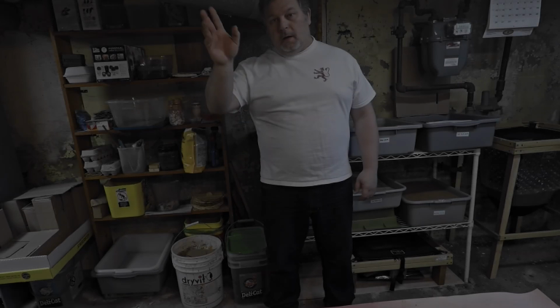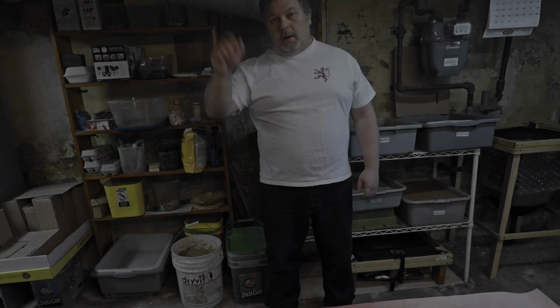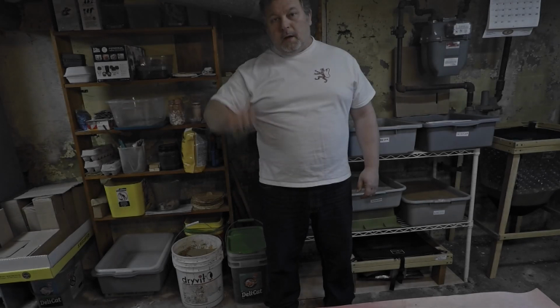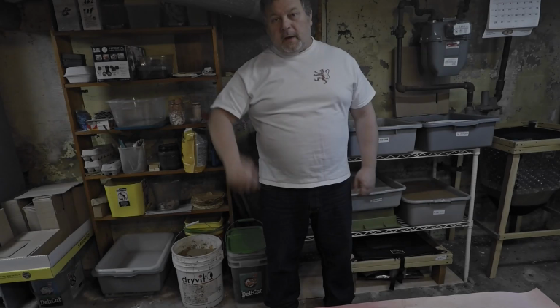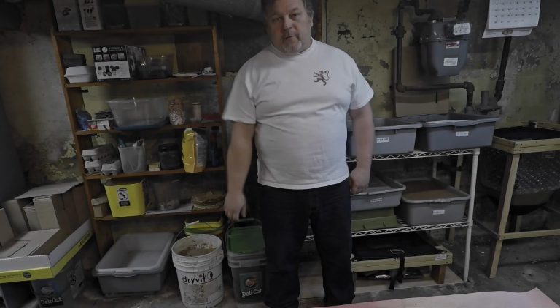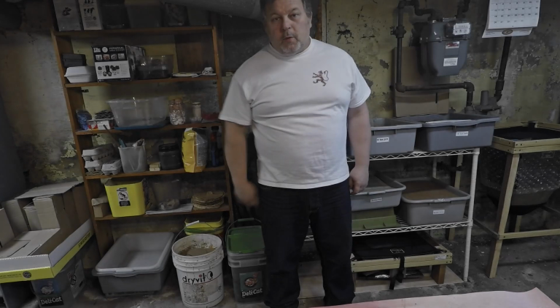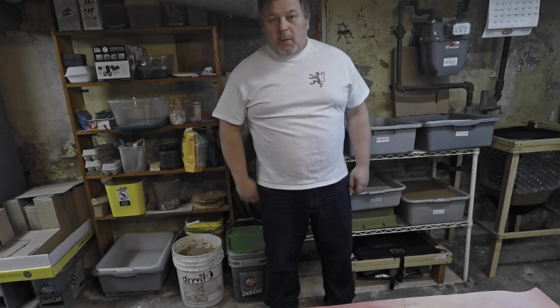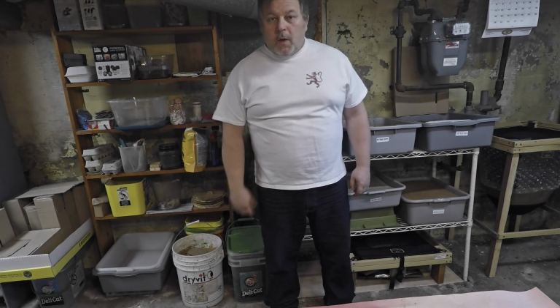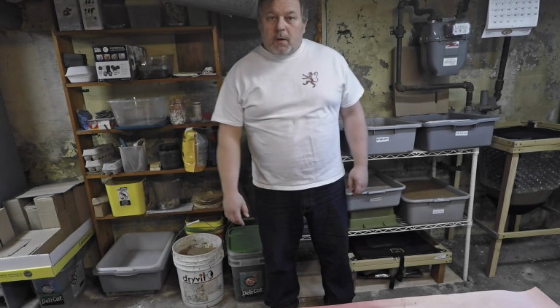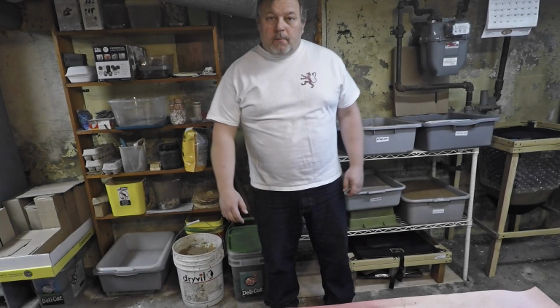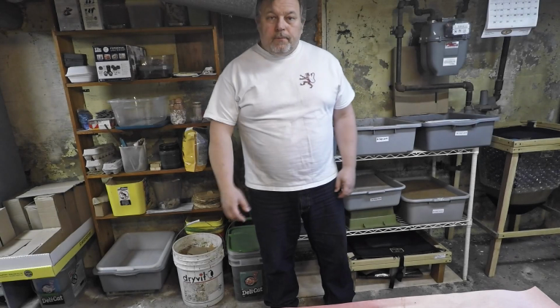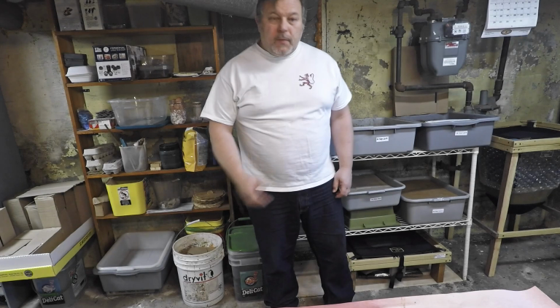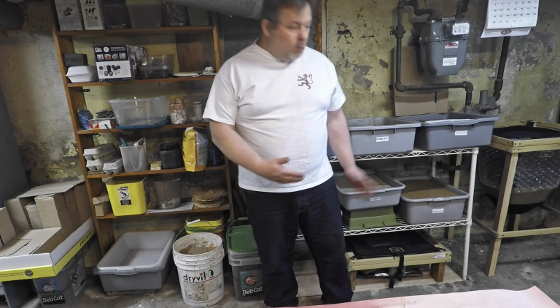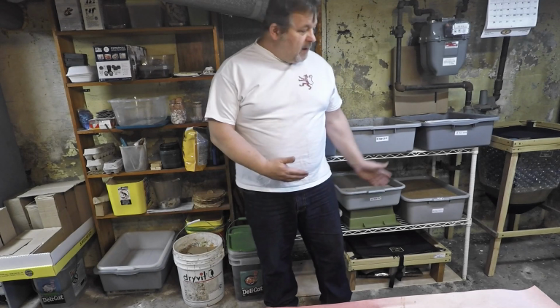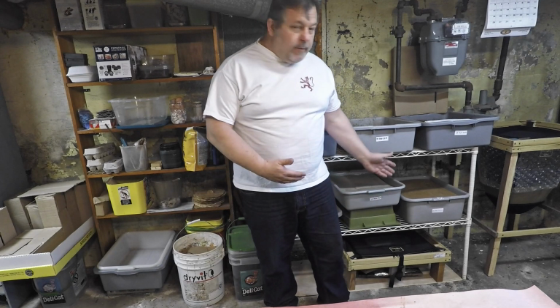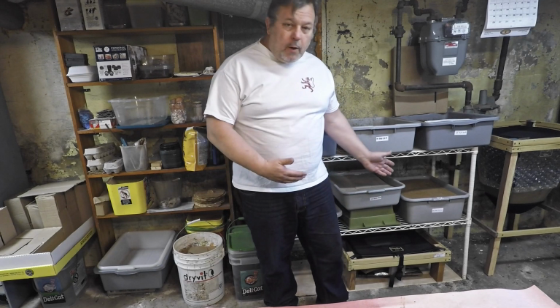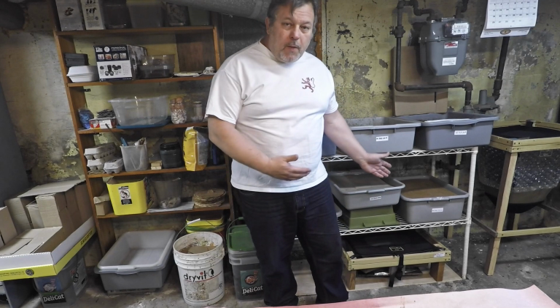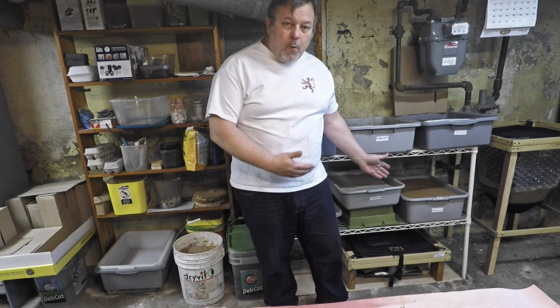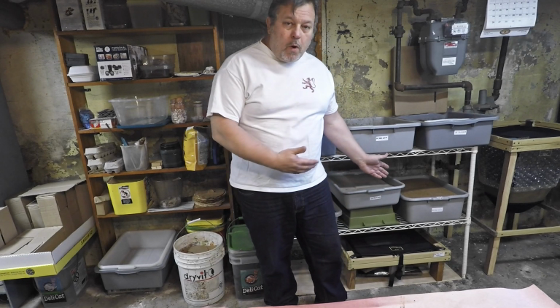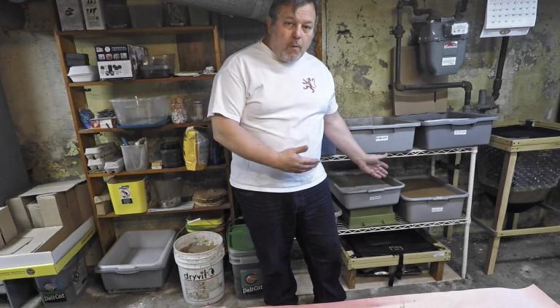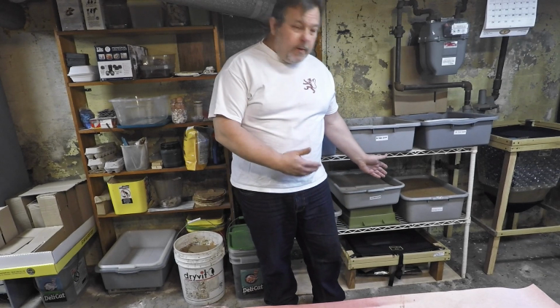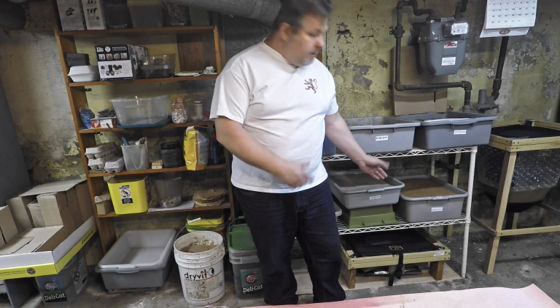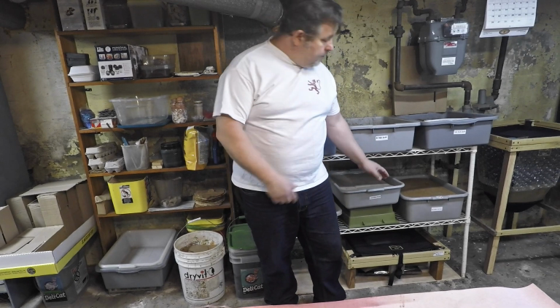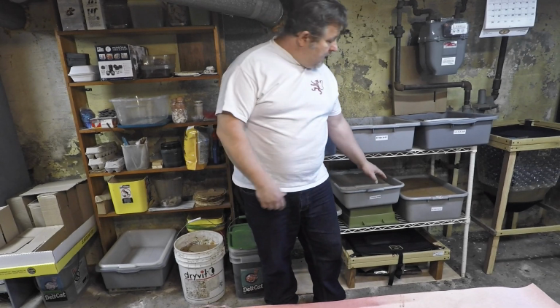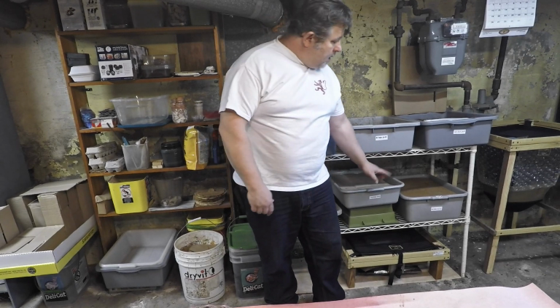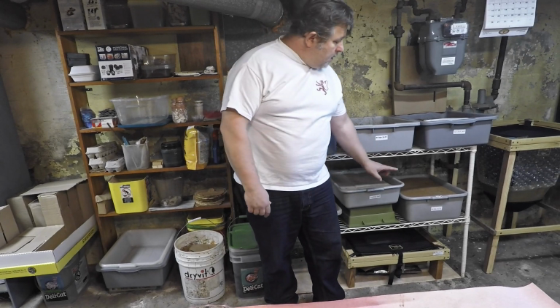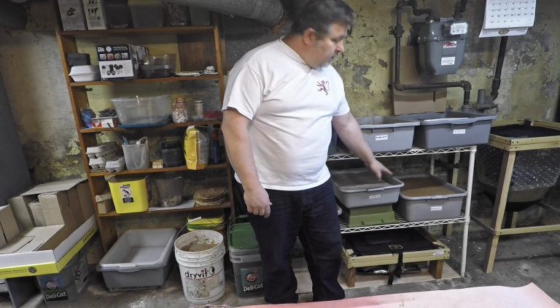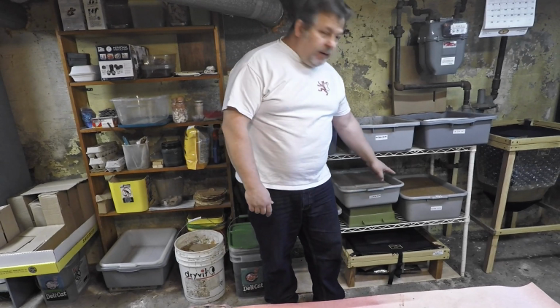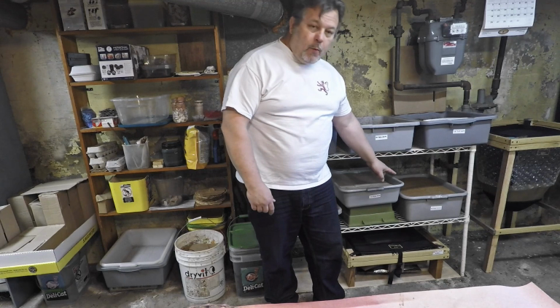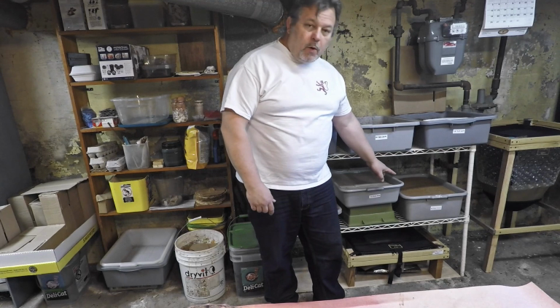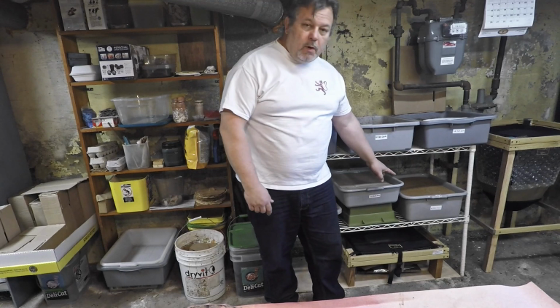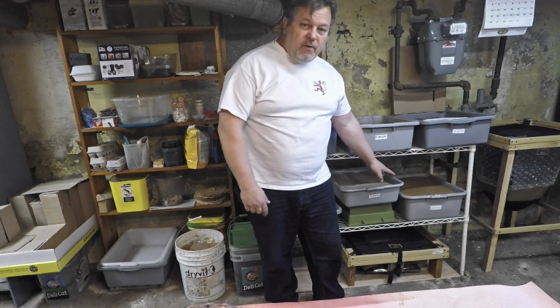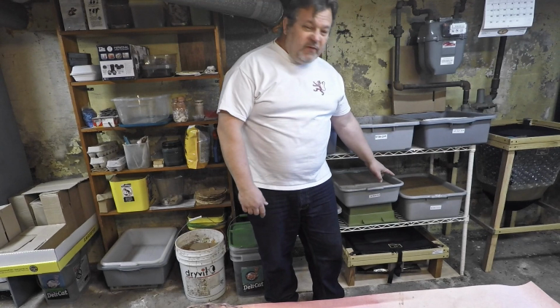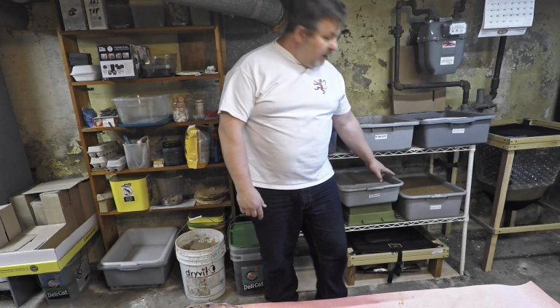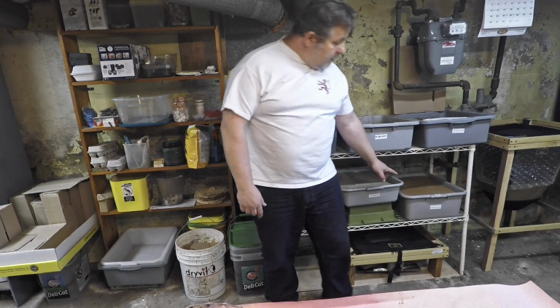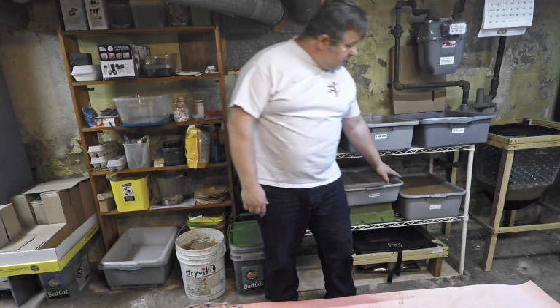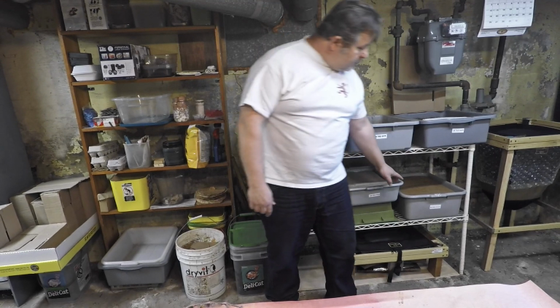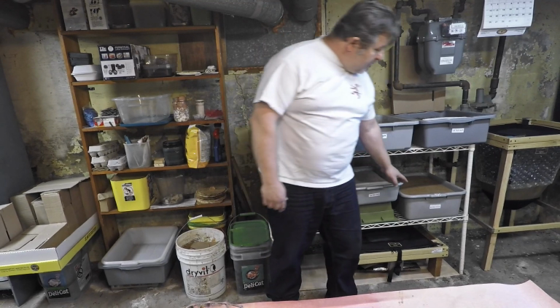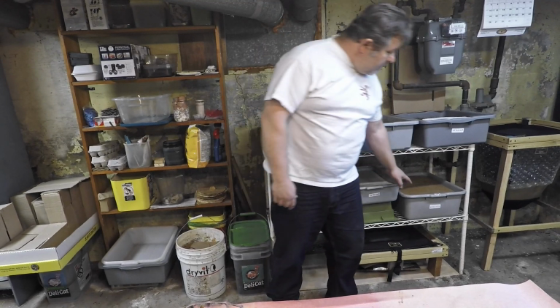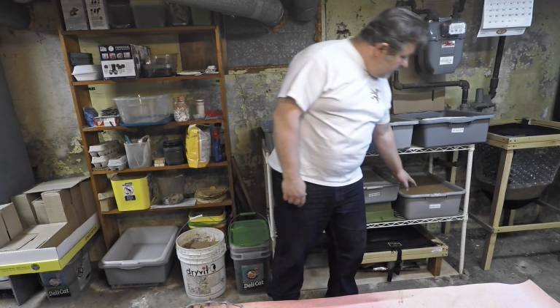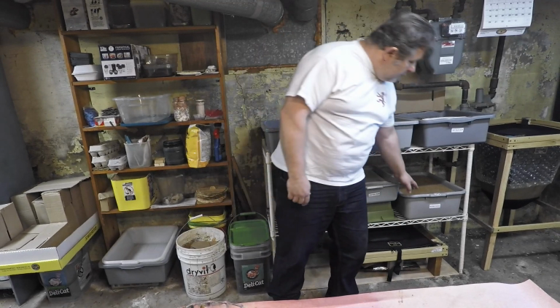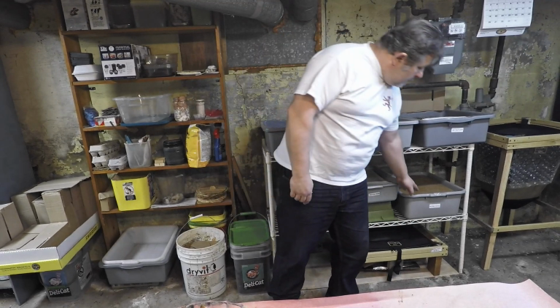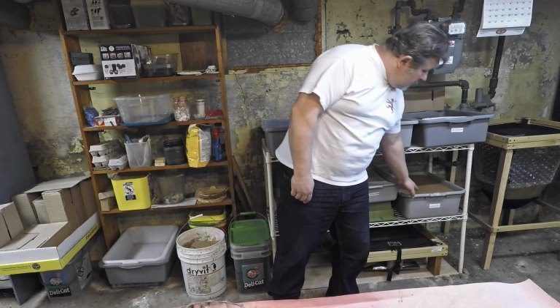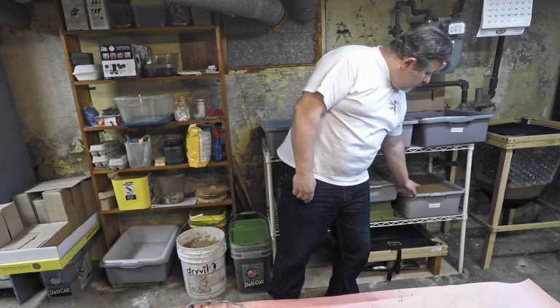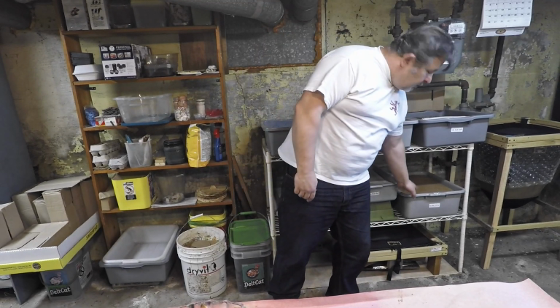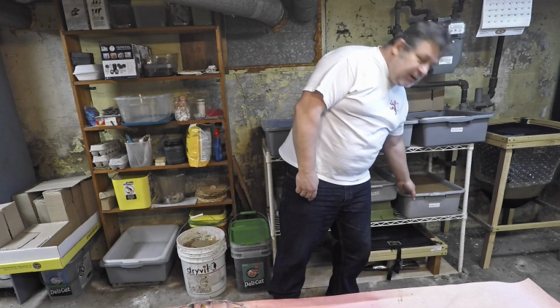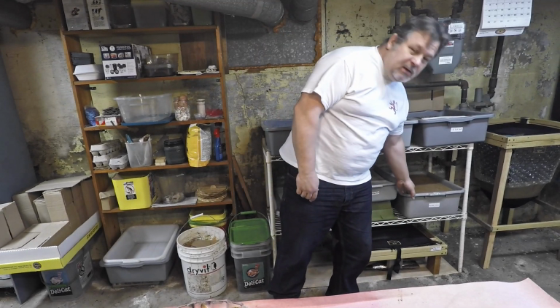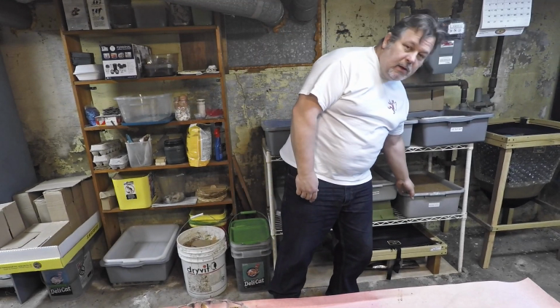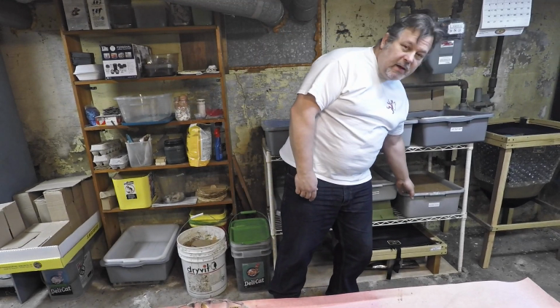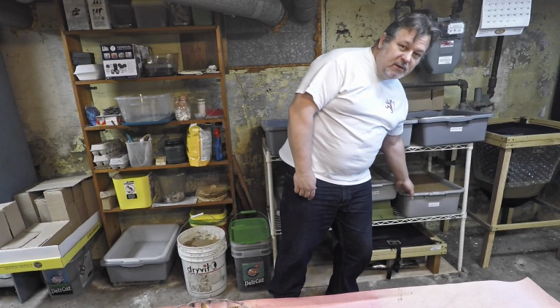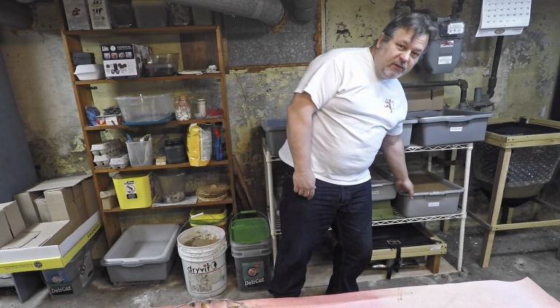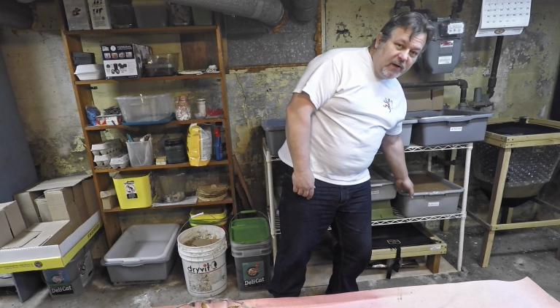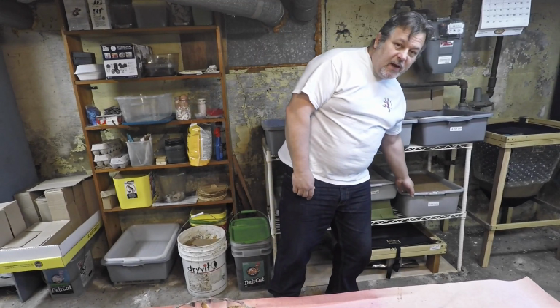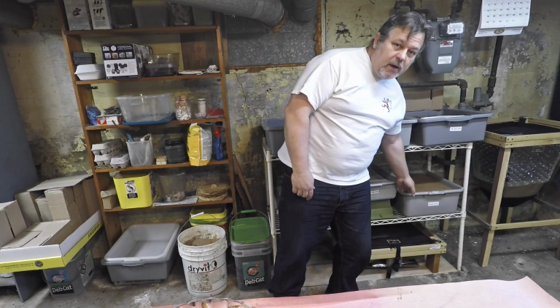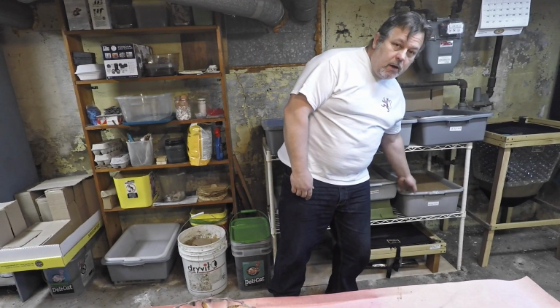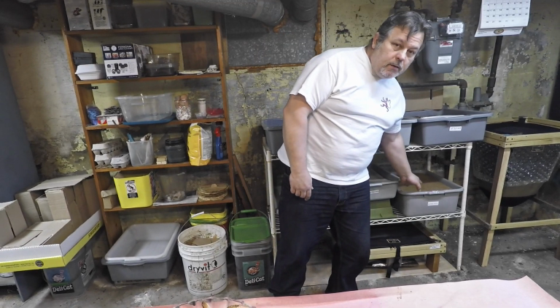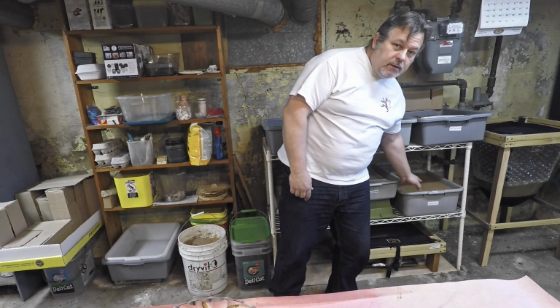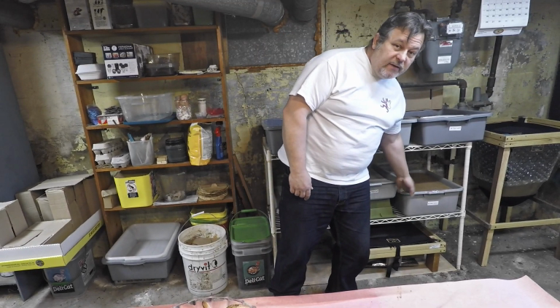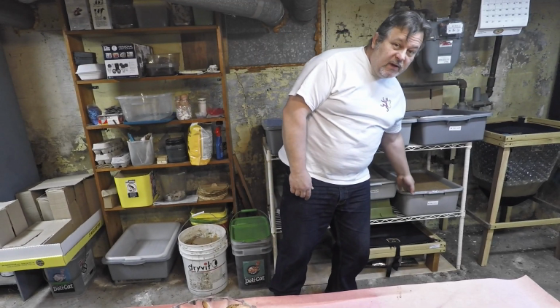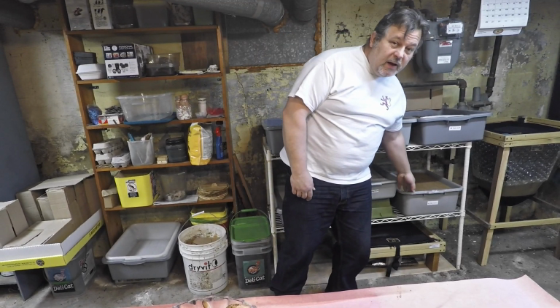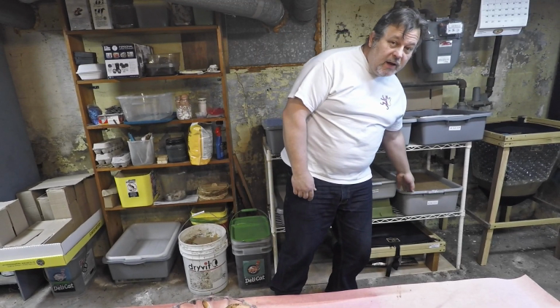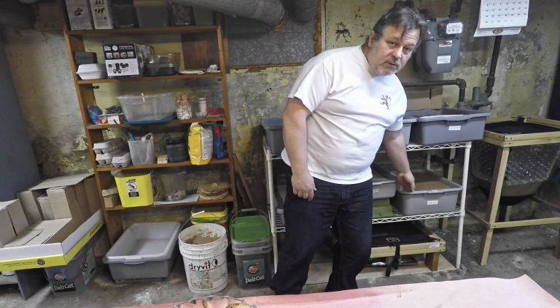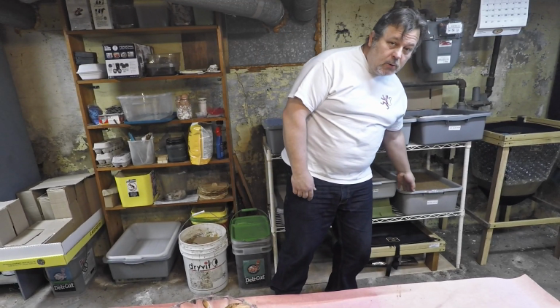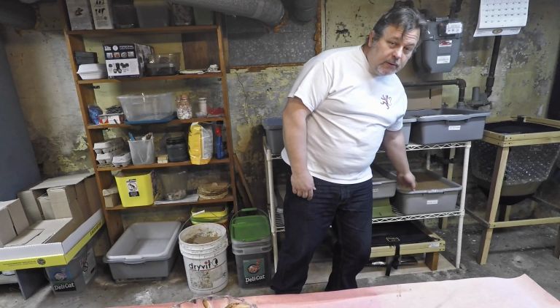Hi everyone and welcome. We're down here in my Wormery and today we're going to be feeding this bin which is, as of today, 70 days old.